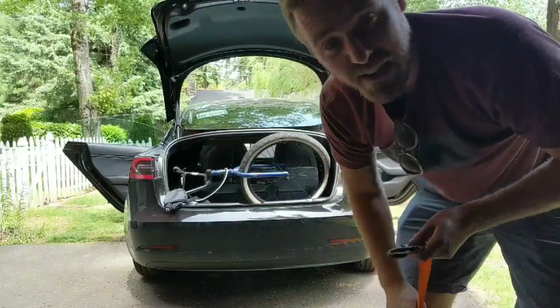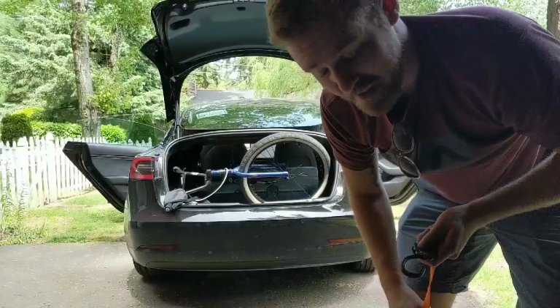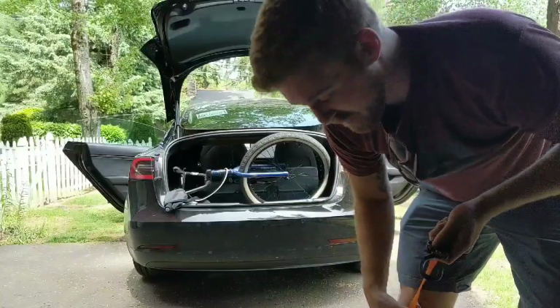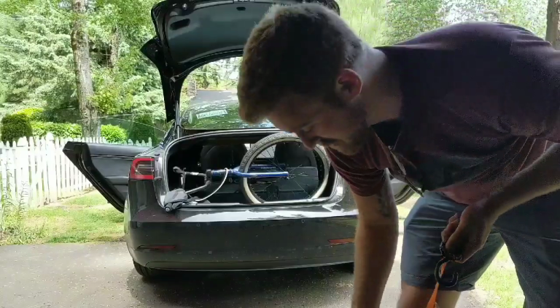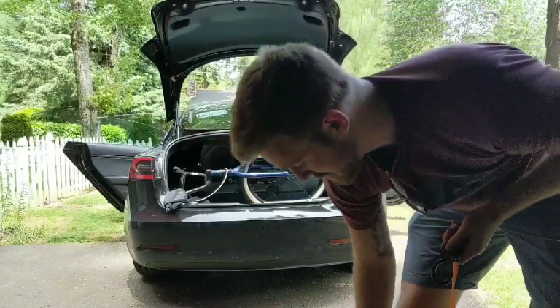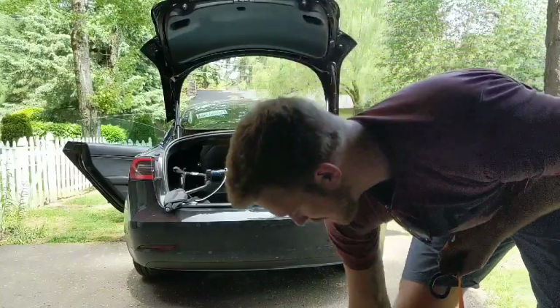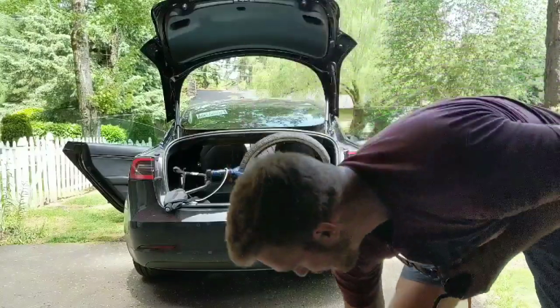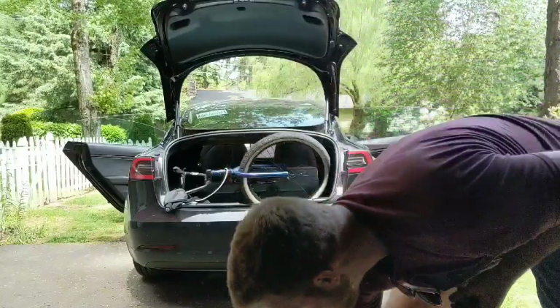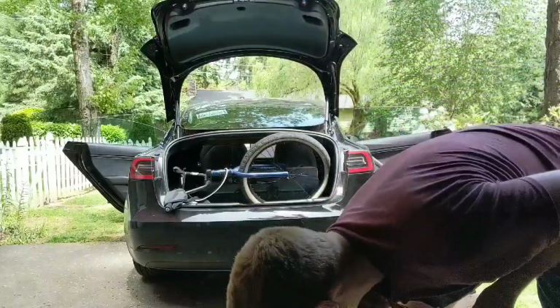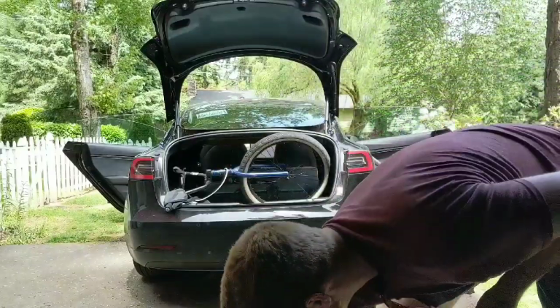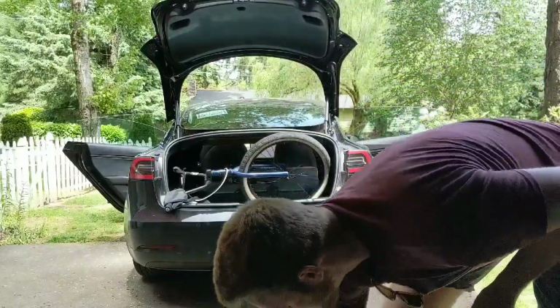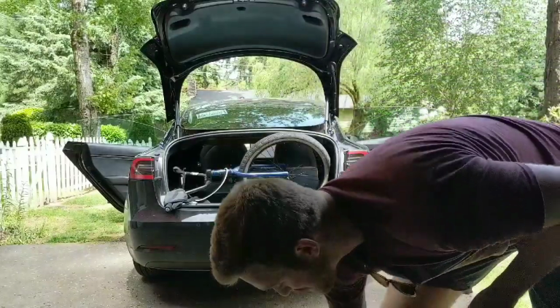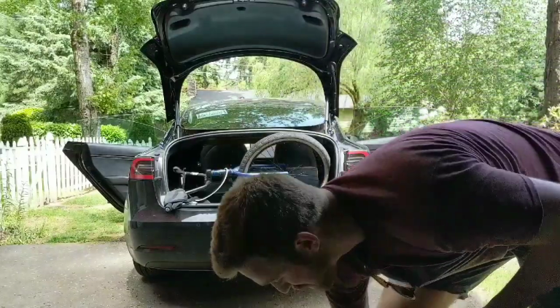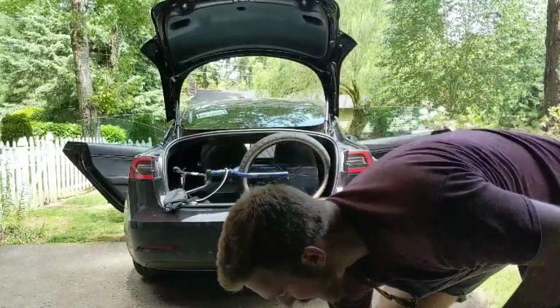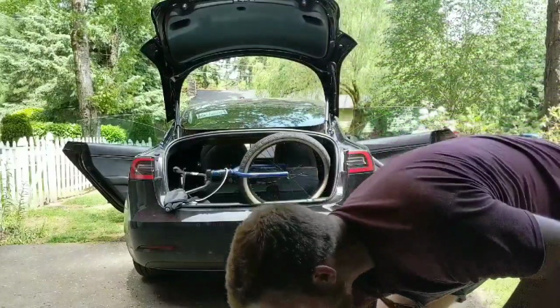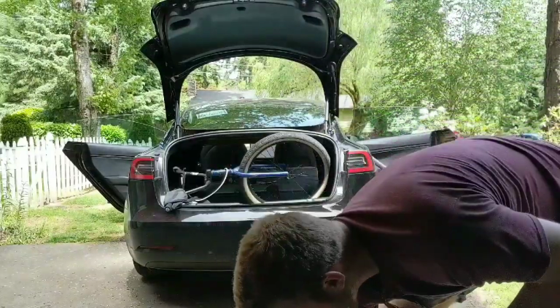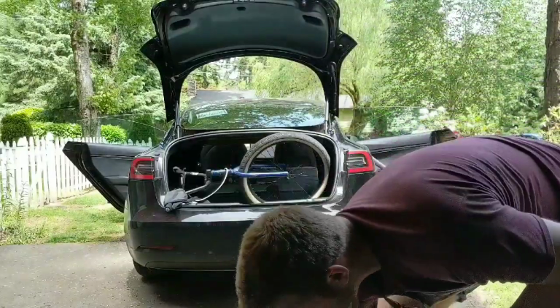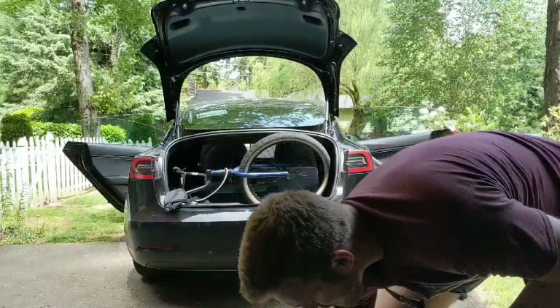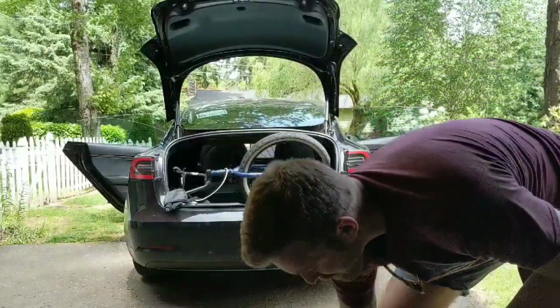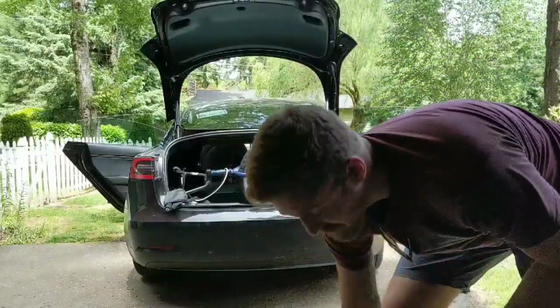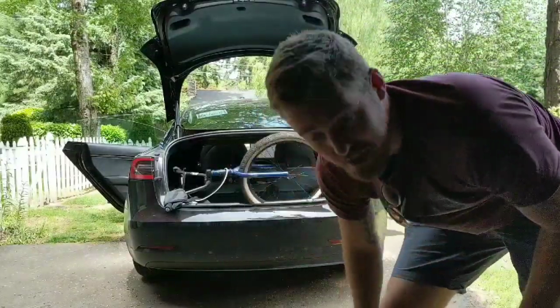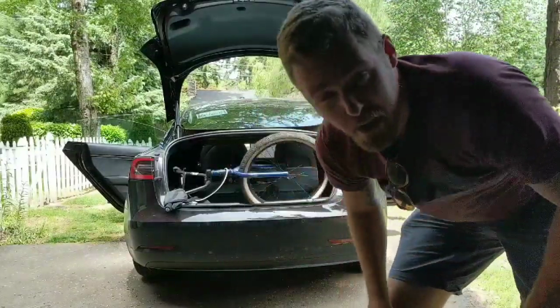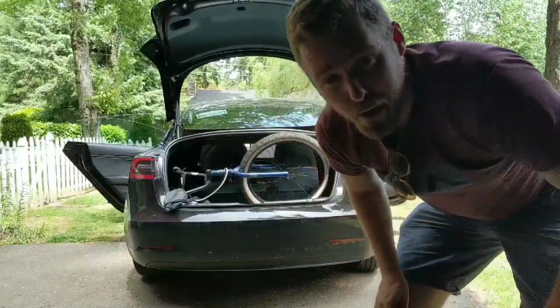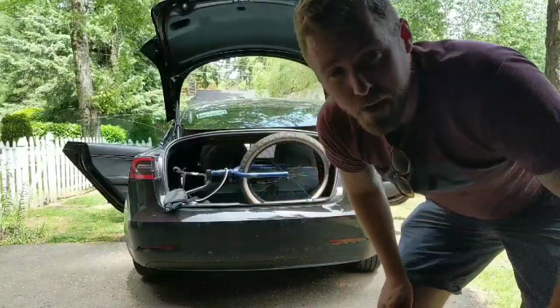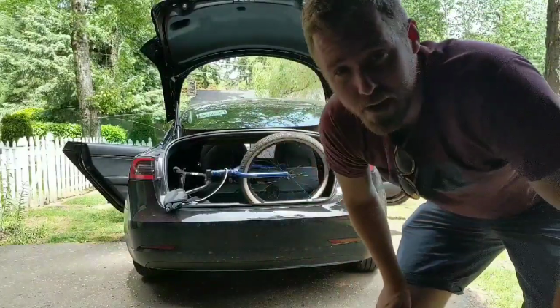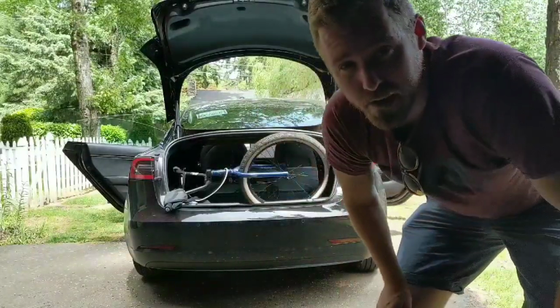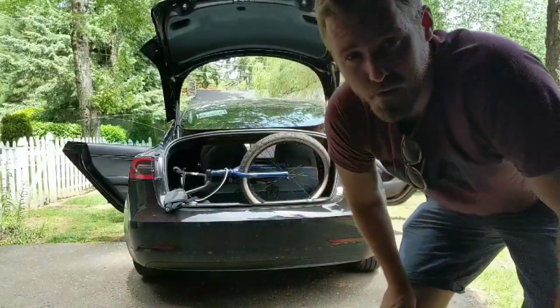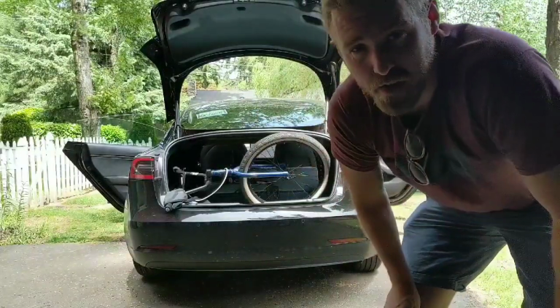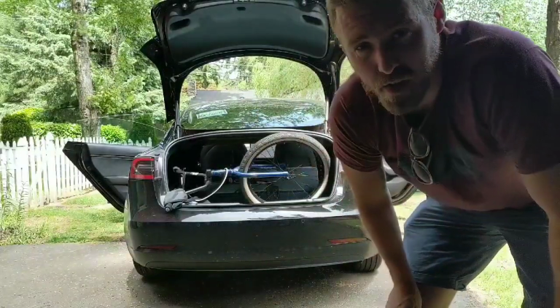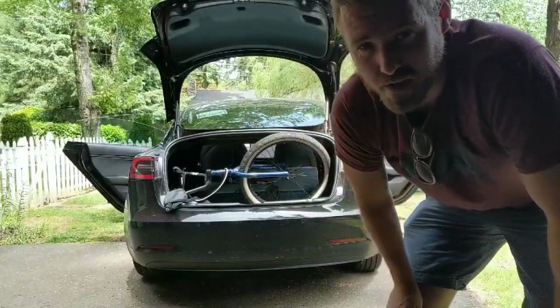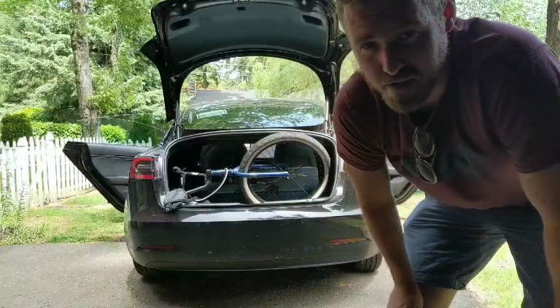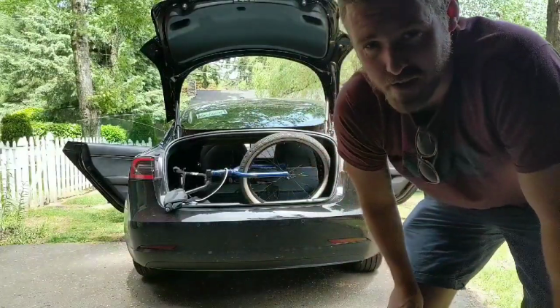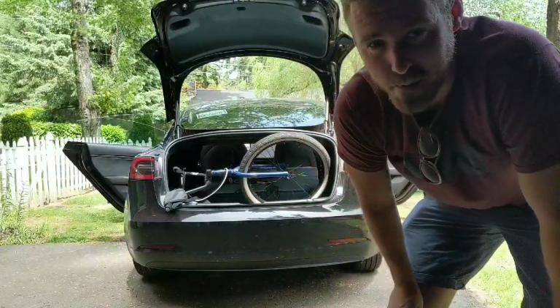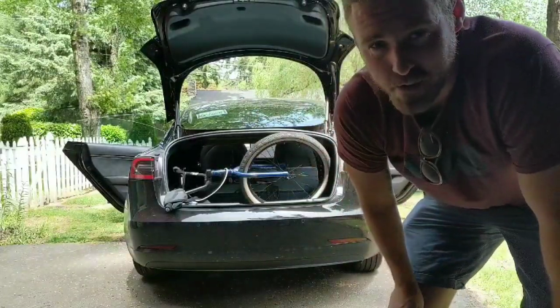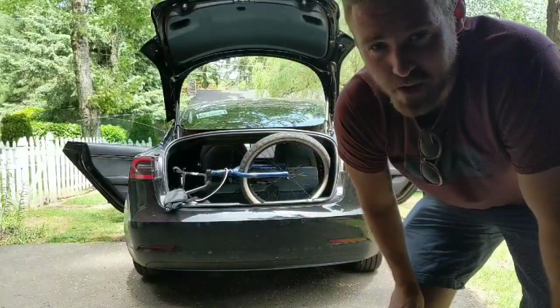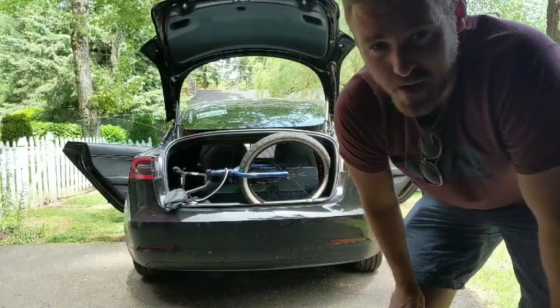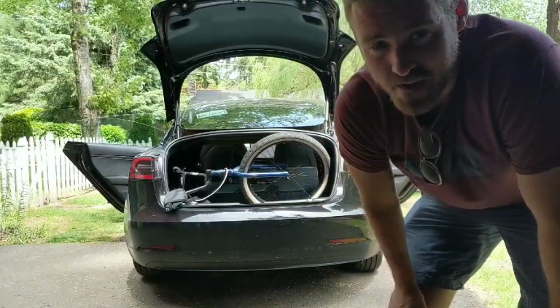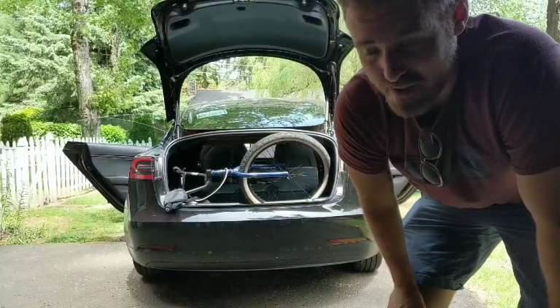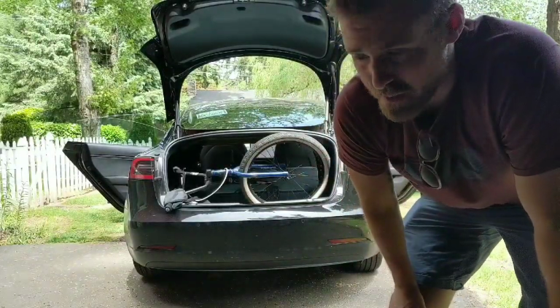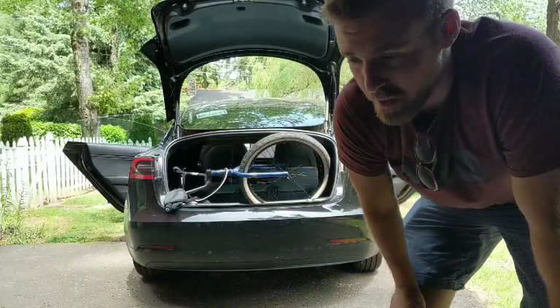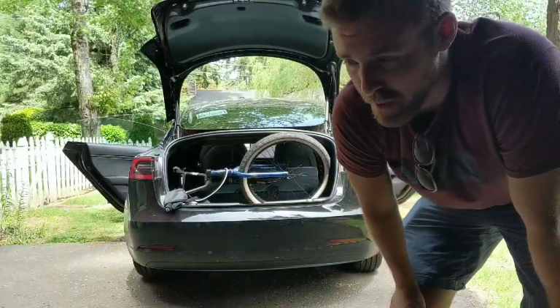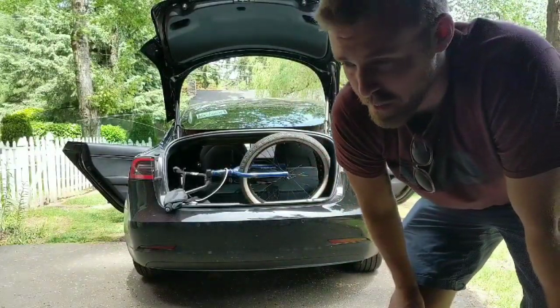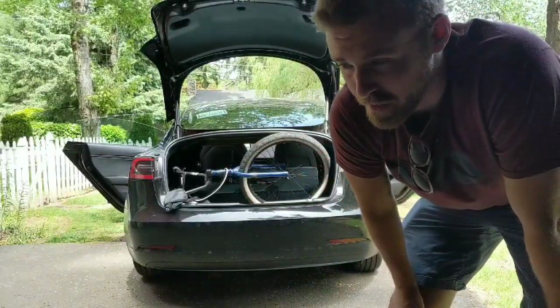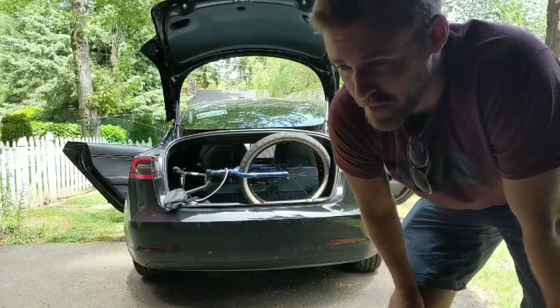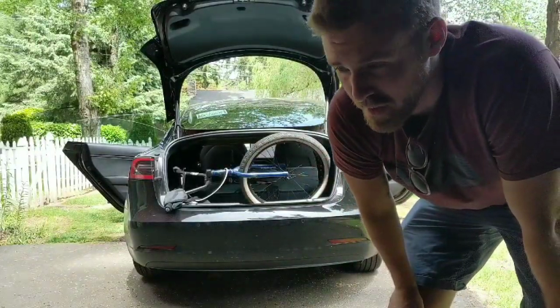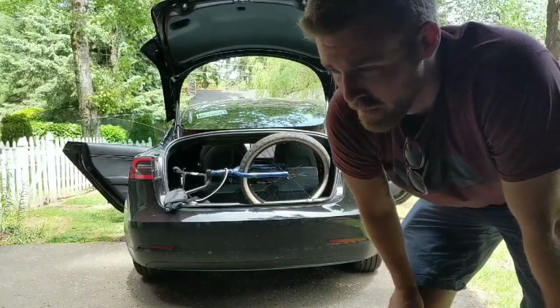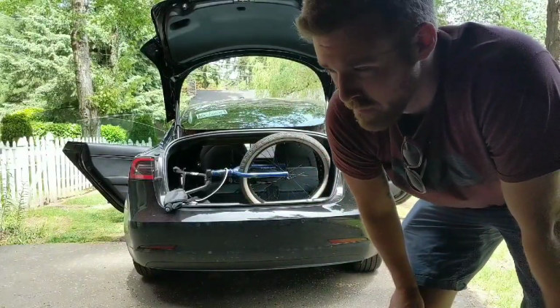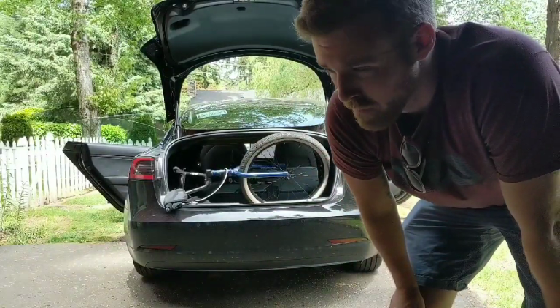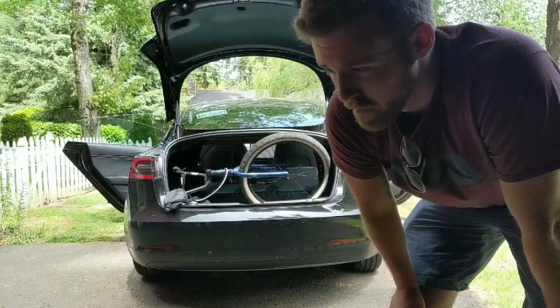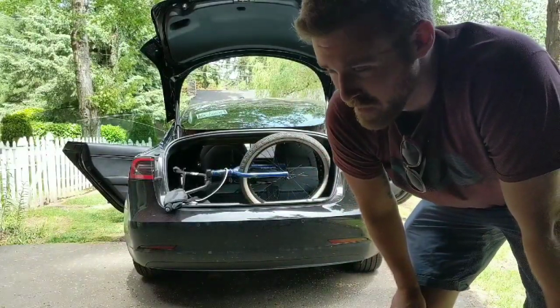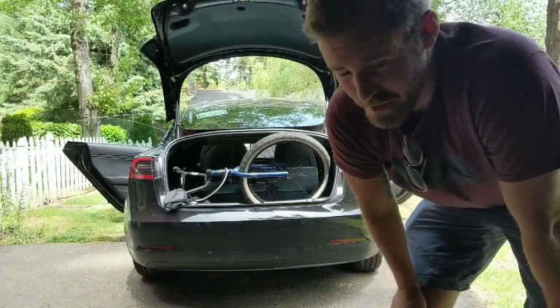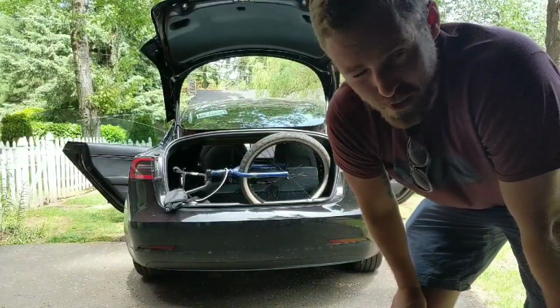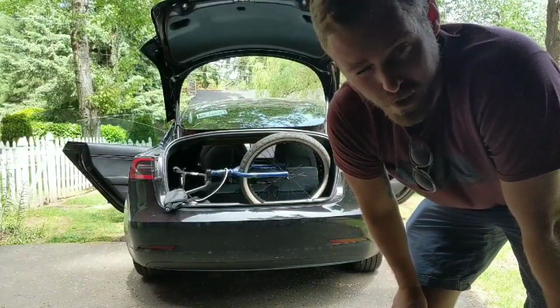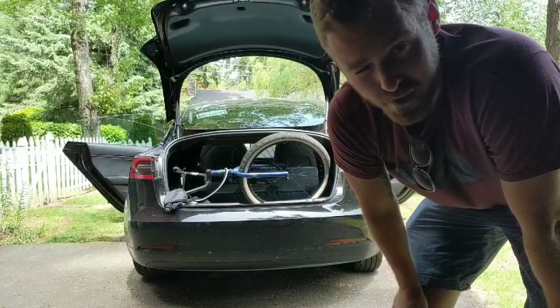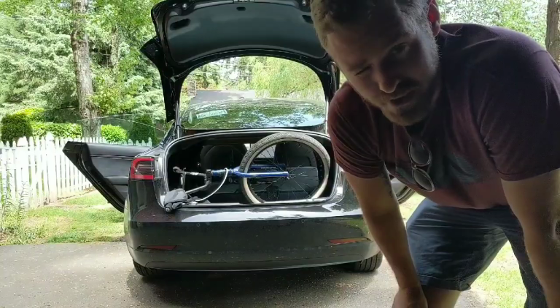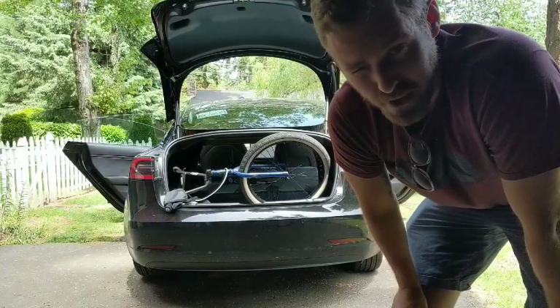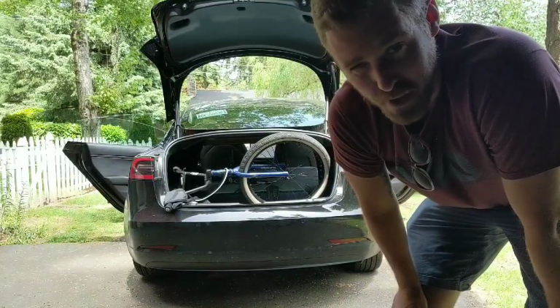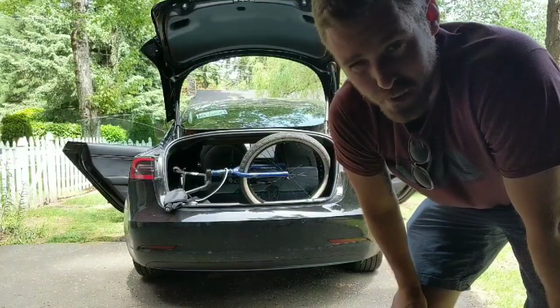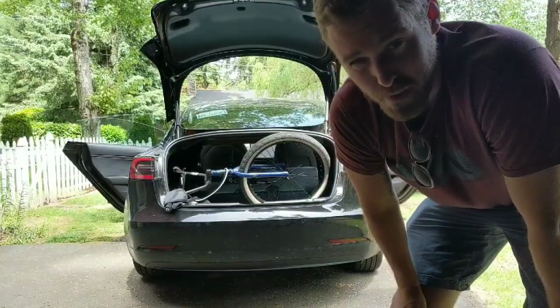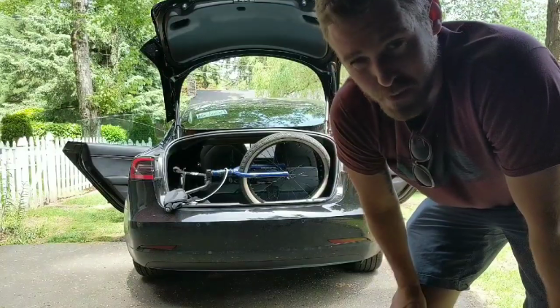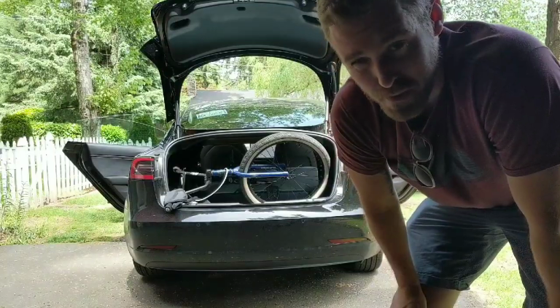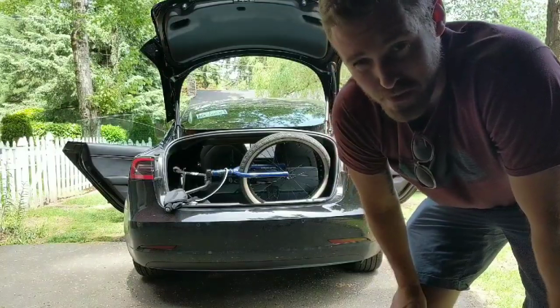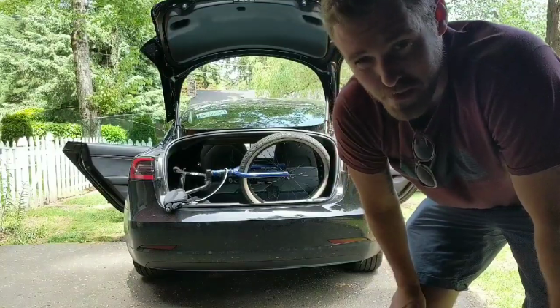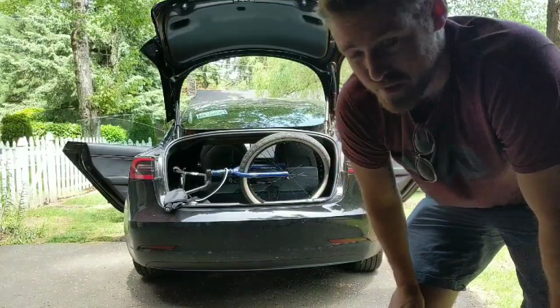Yeah, we'll see what happens. I don't even know if the car is going to let me drive down the road with the trunk ajar, but we'll see.